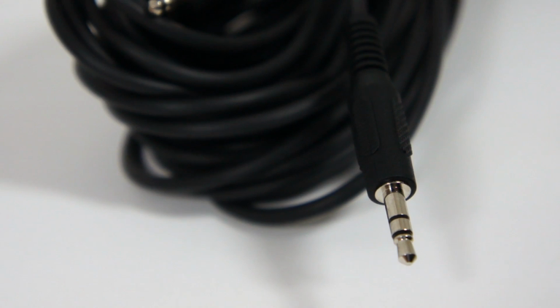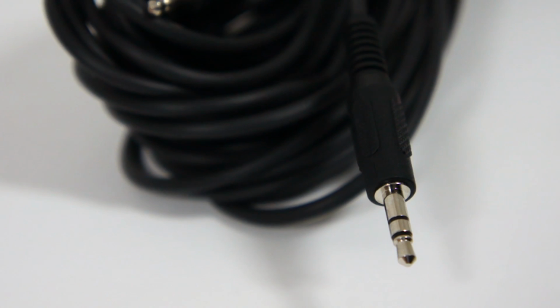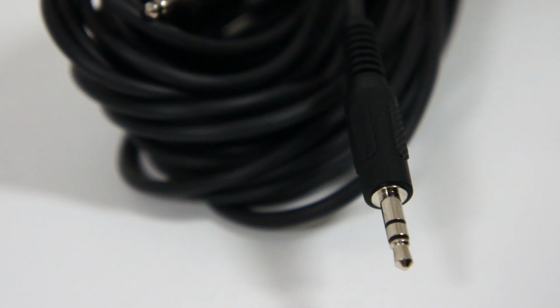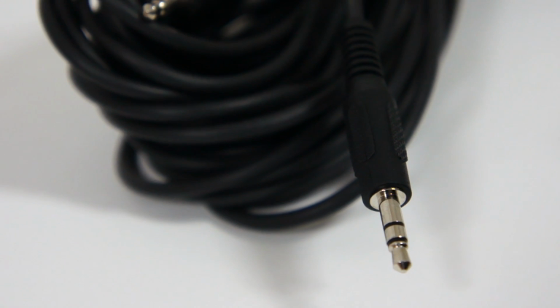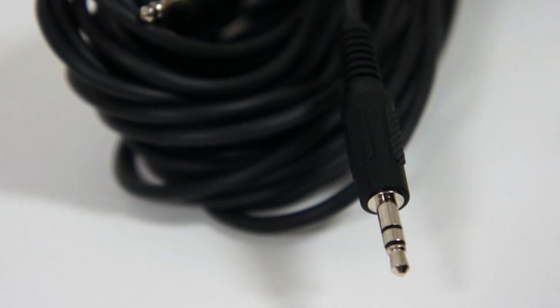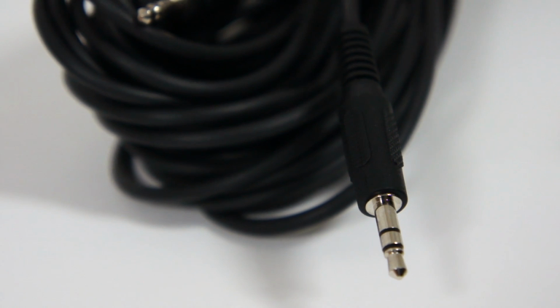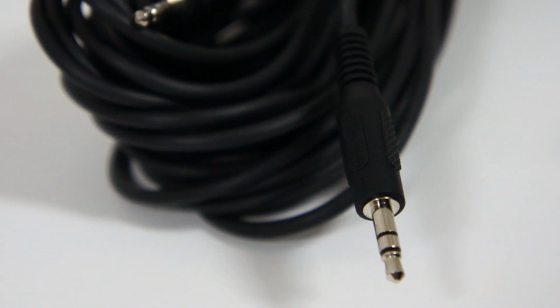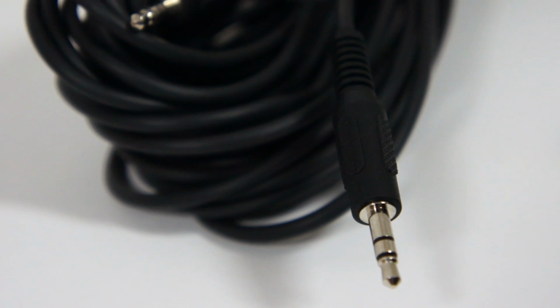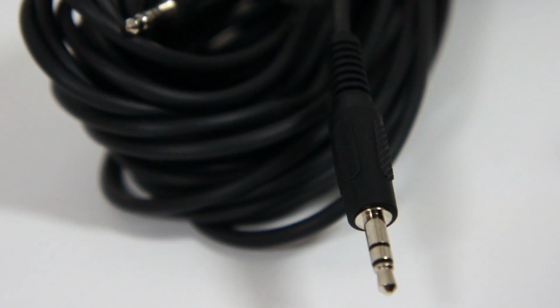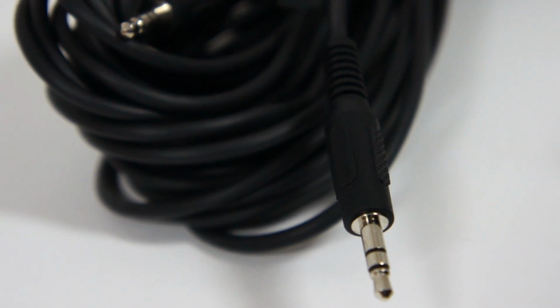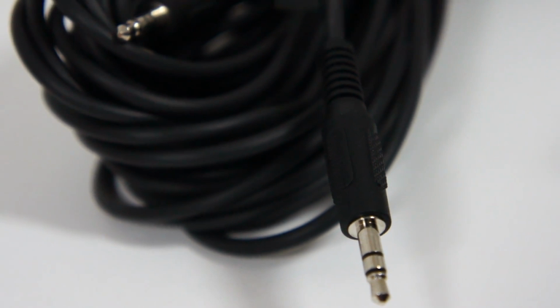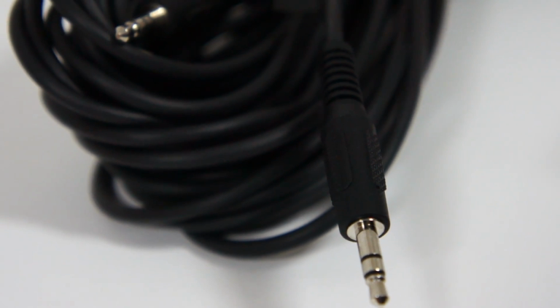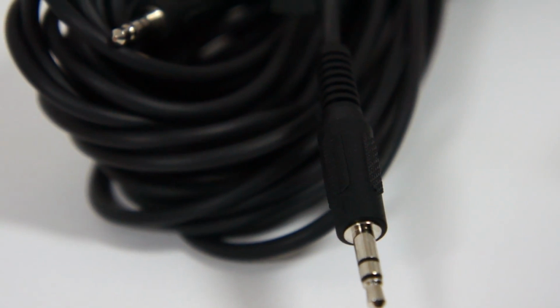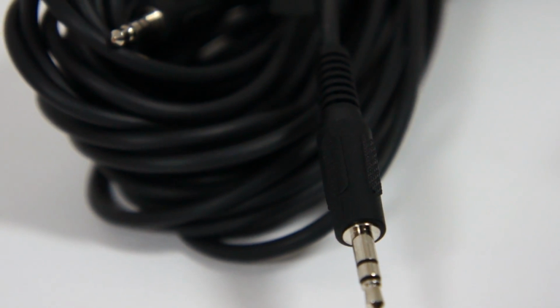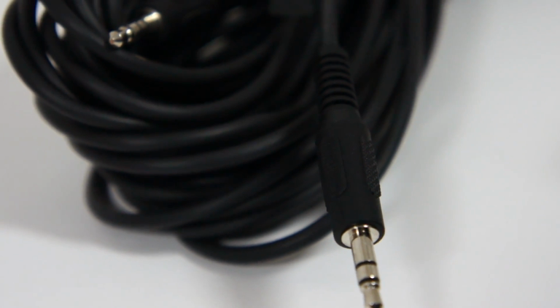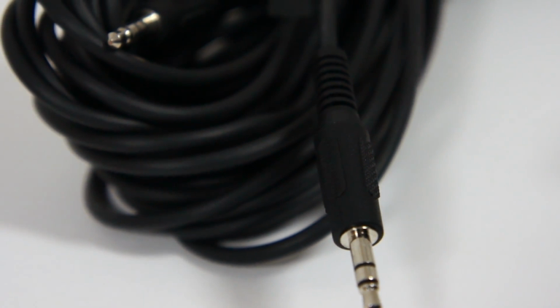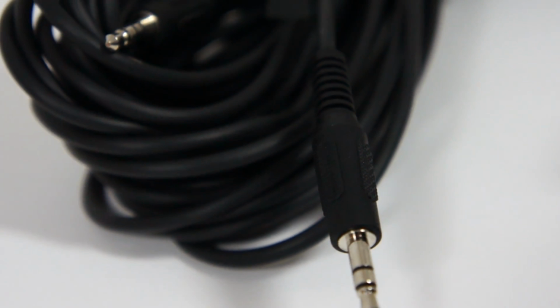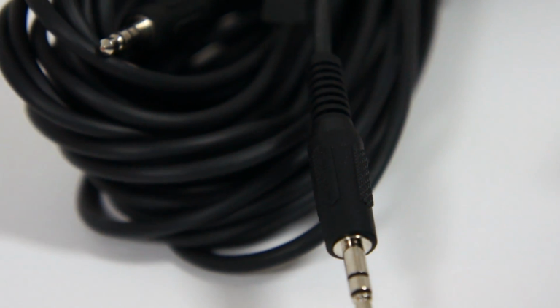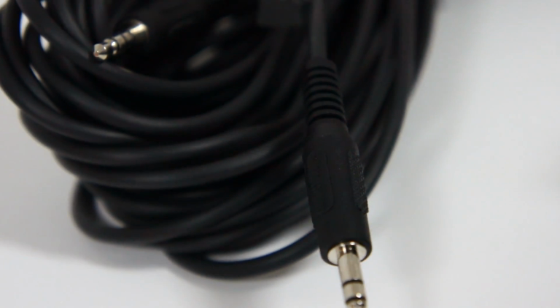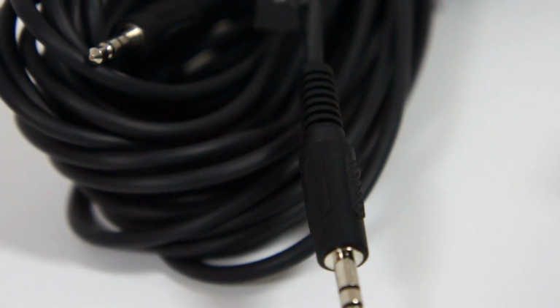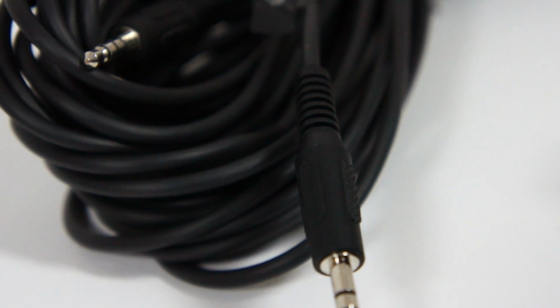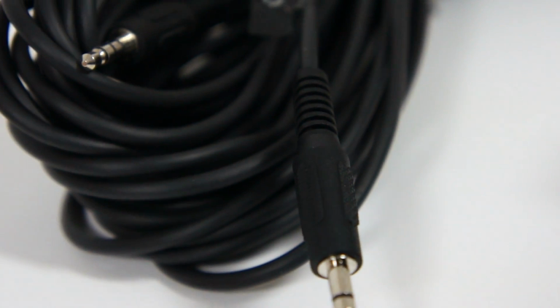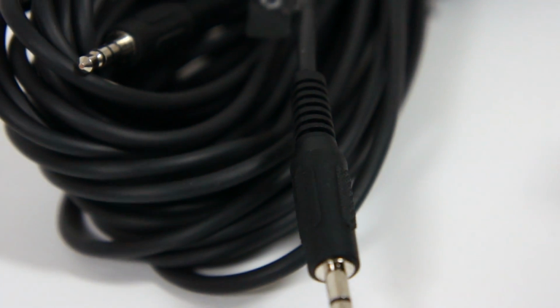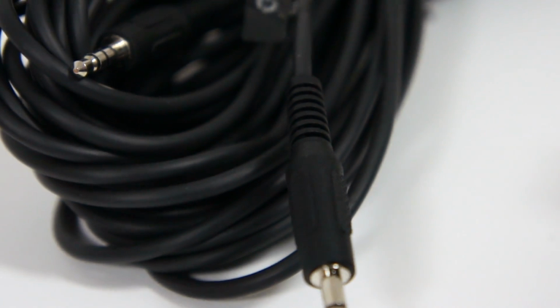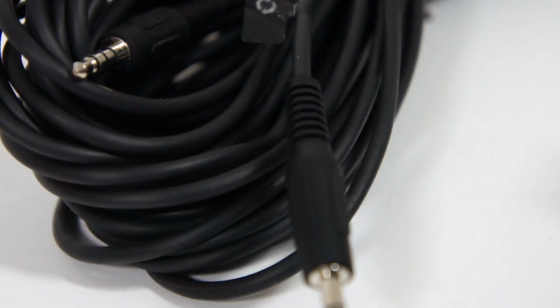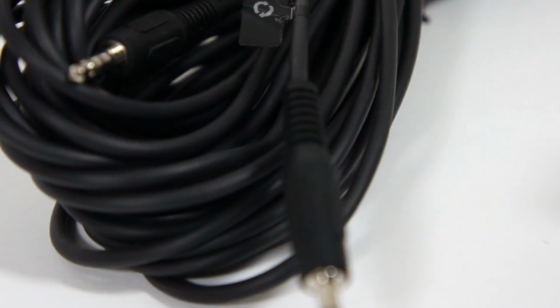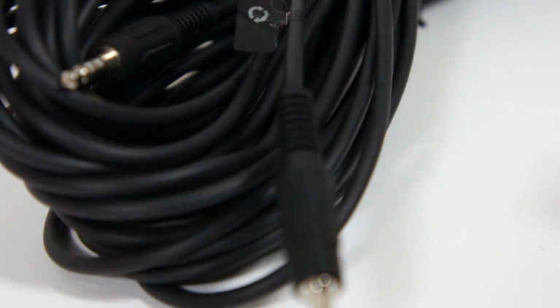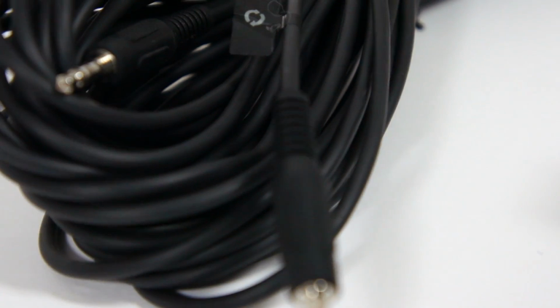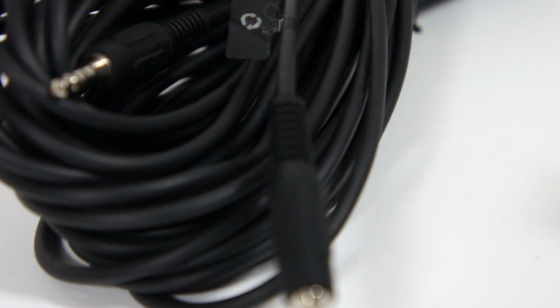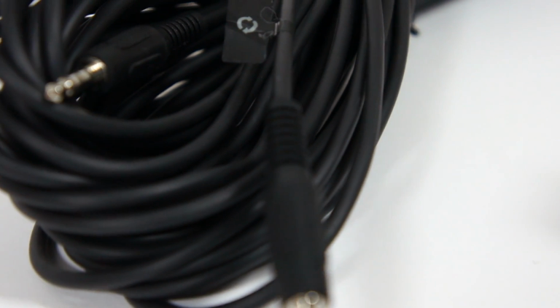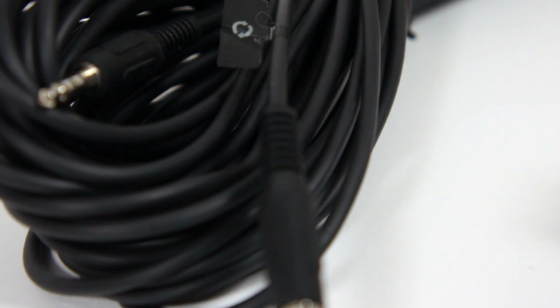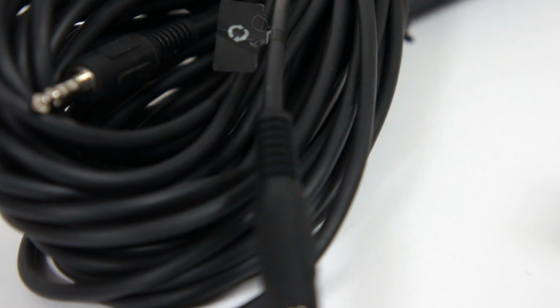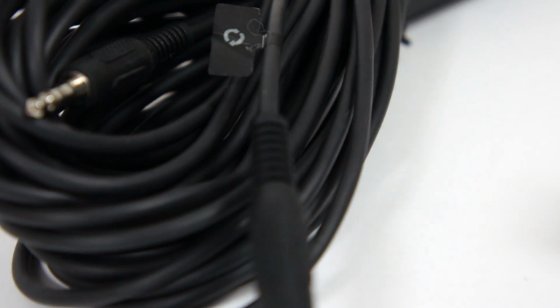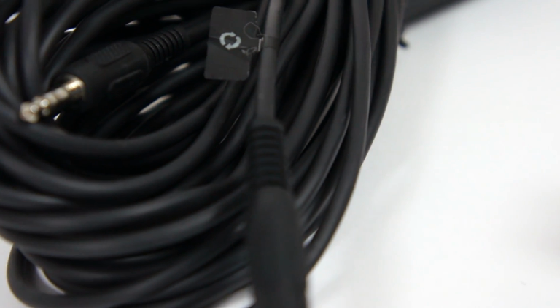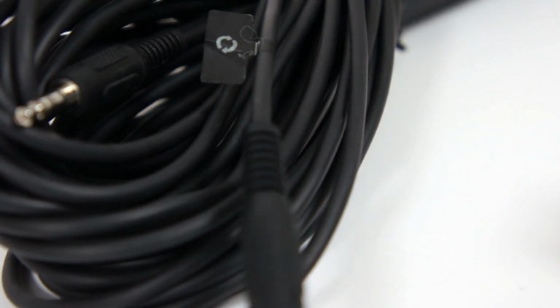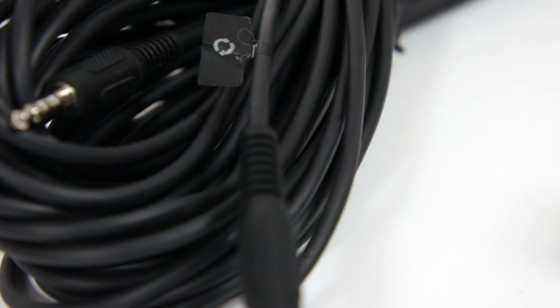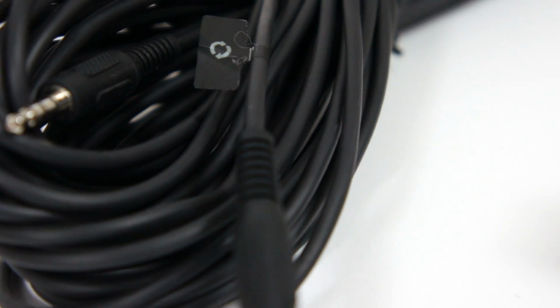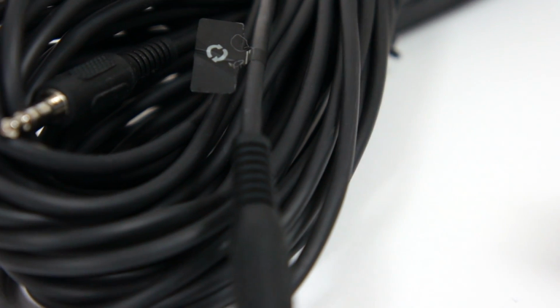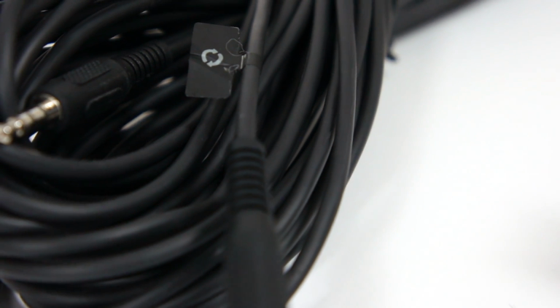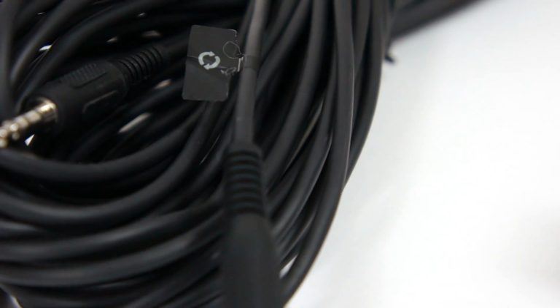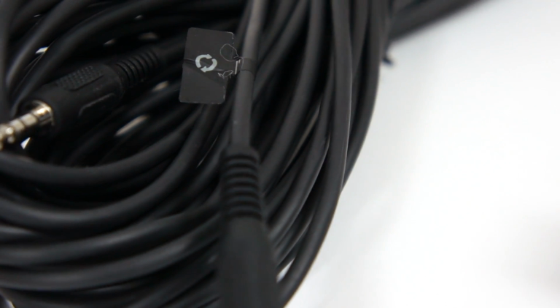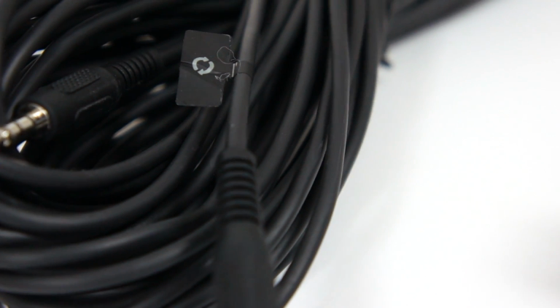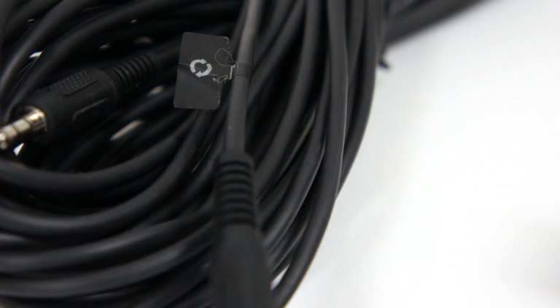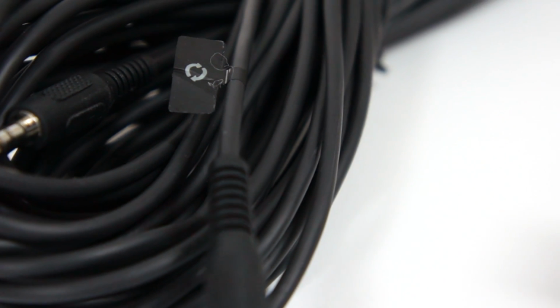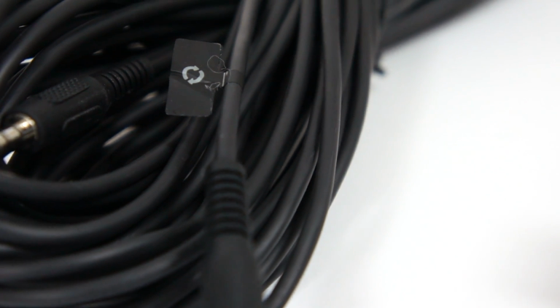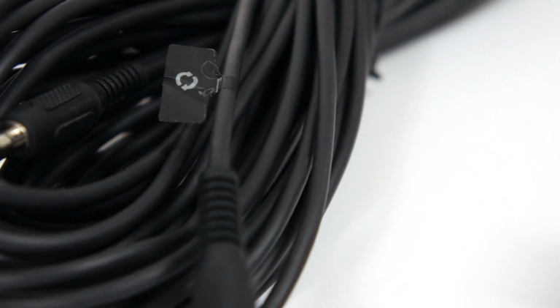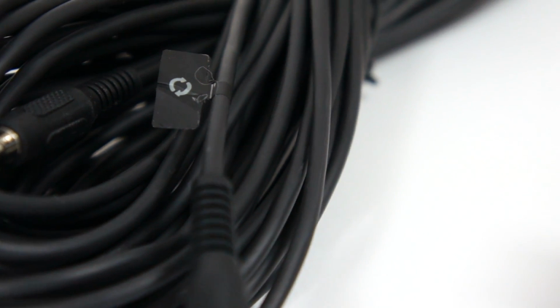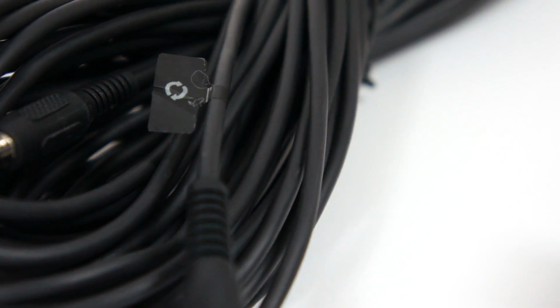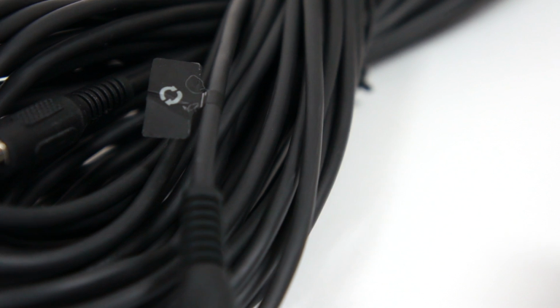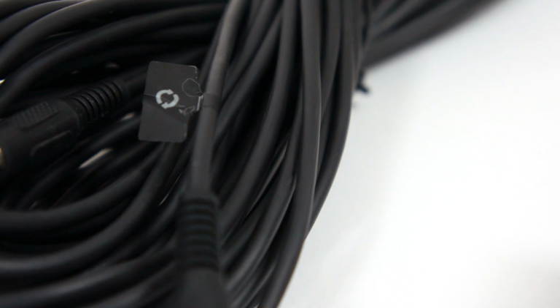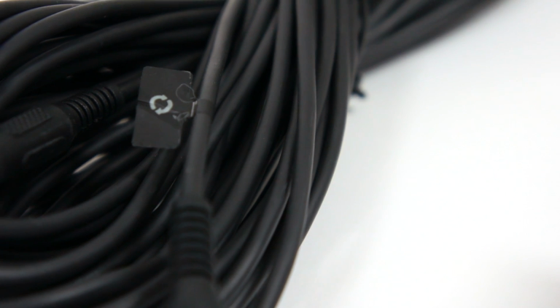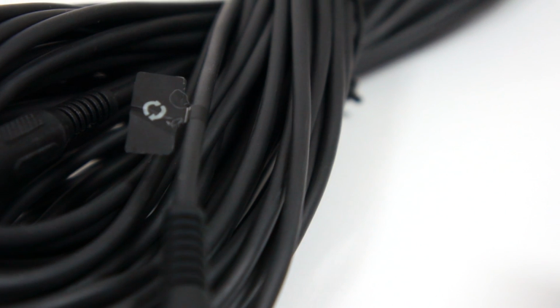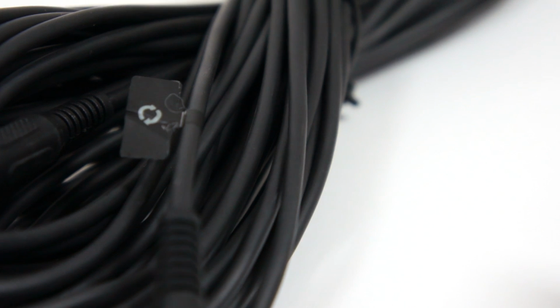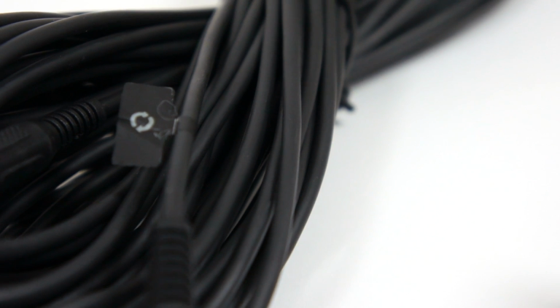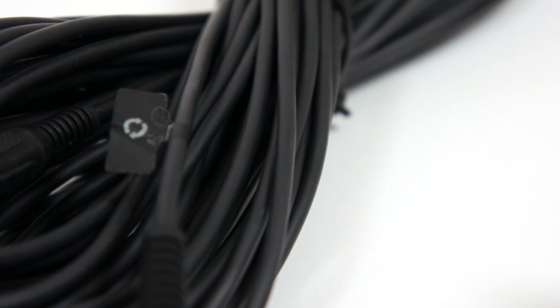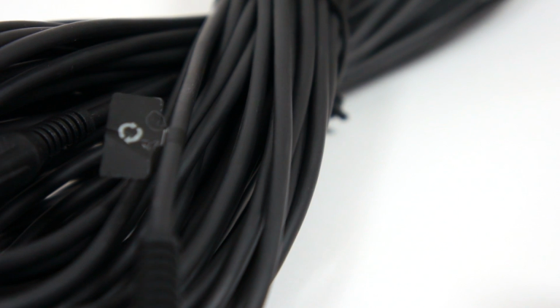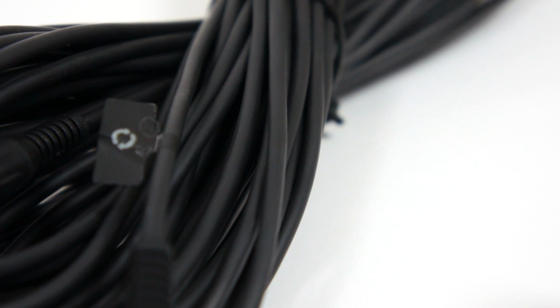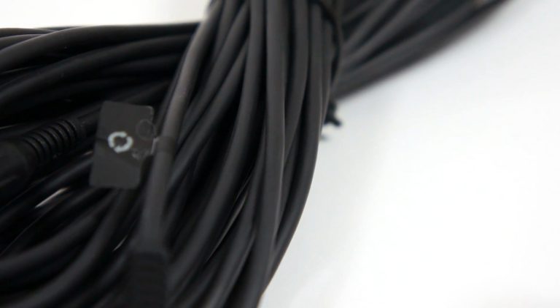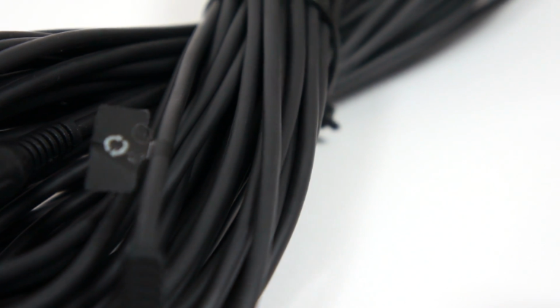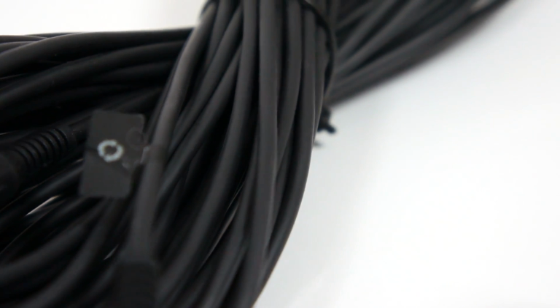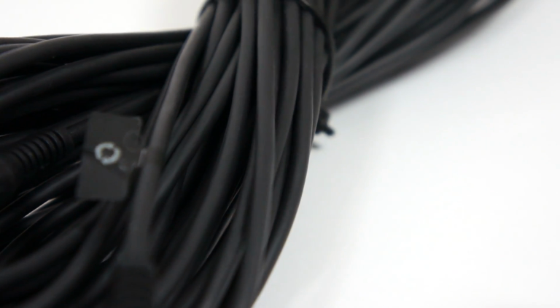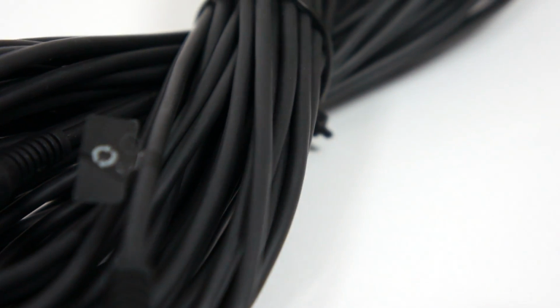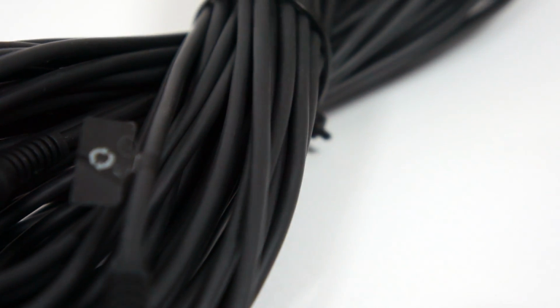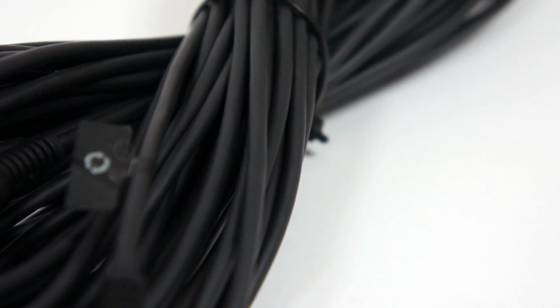Hello fellow Vive users. When you unboxed your Vive you may have wondered what this very long audio cable is used for, and I will answer that question in this video.